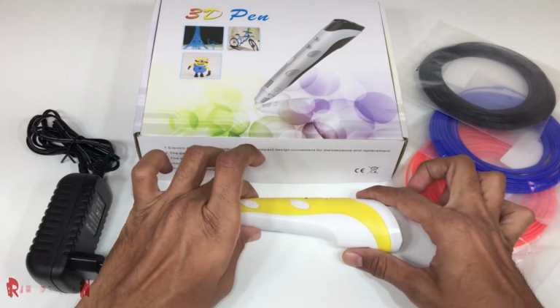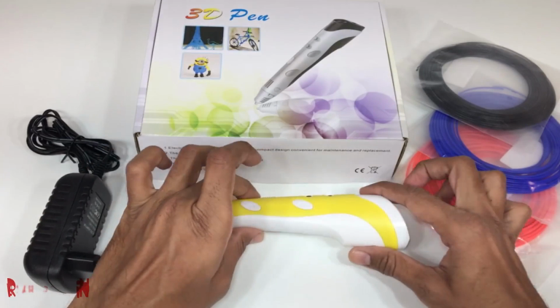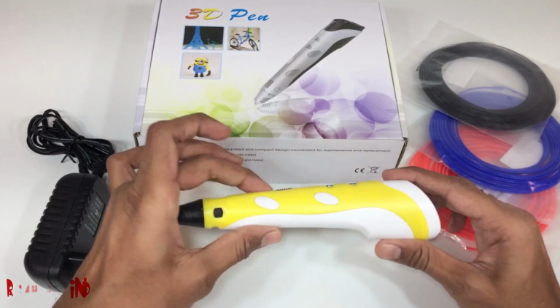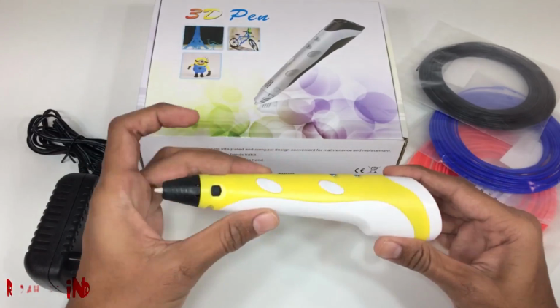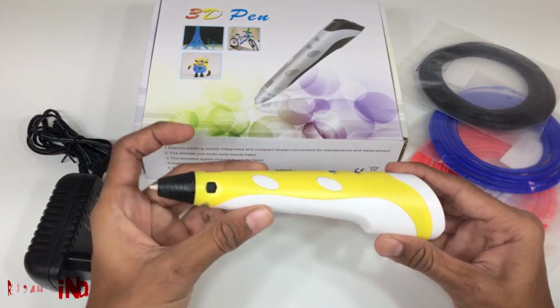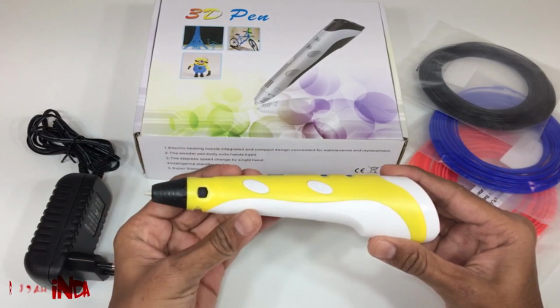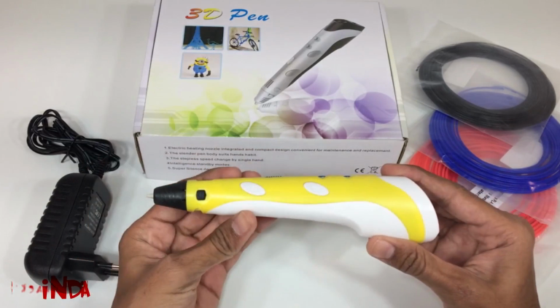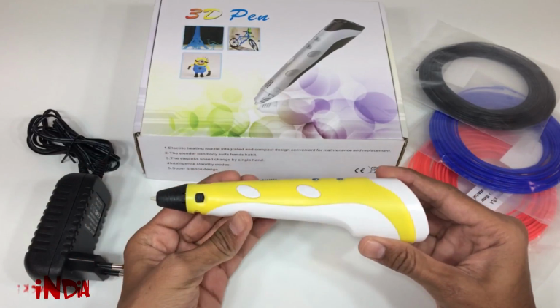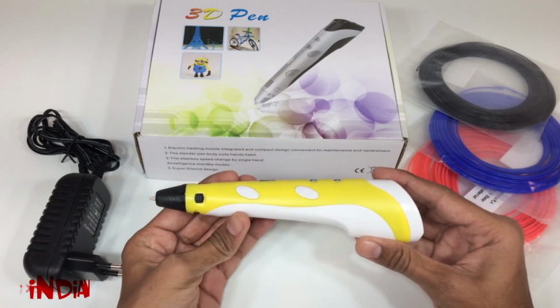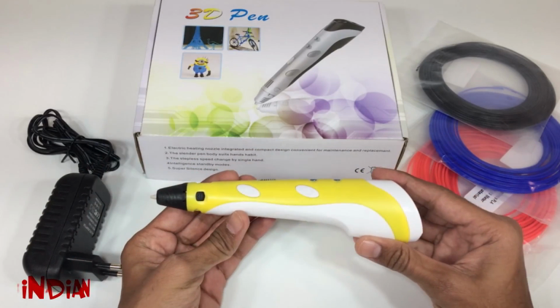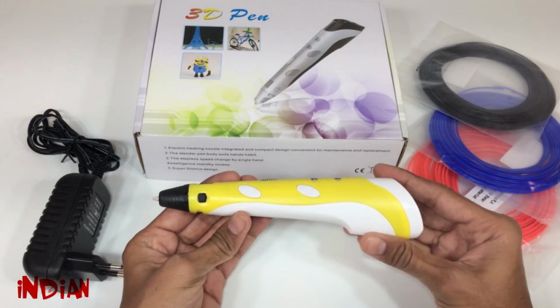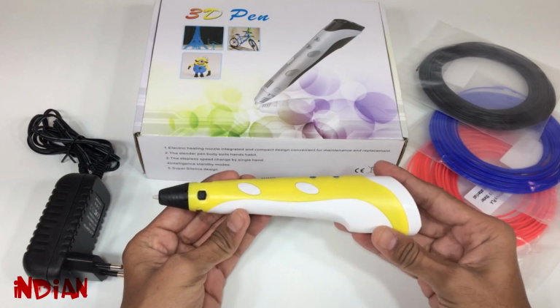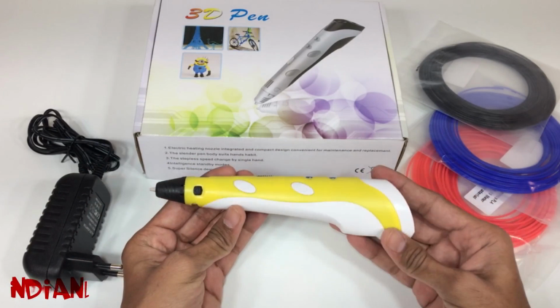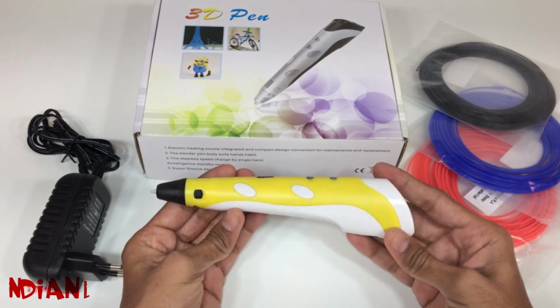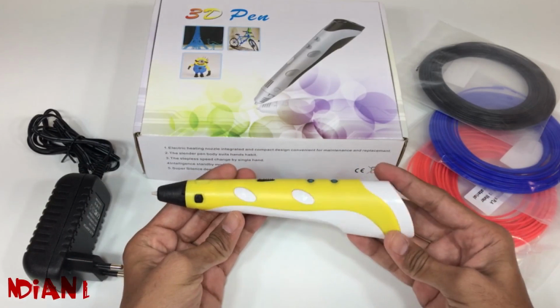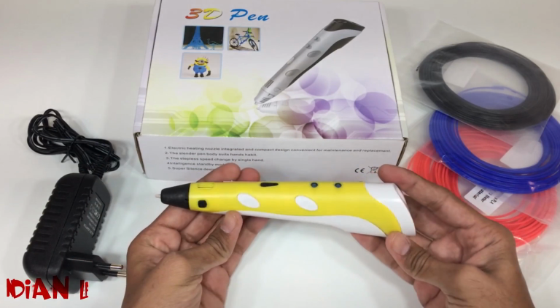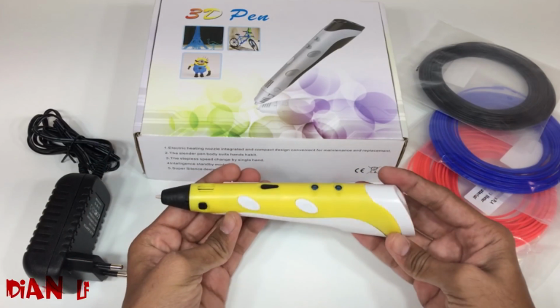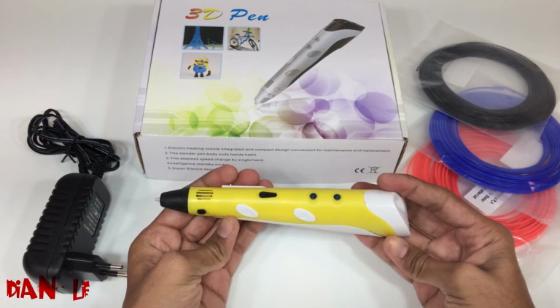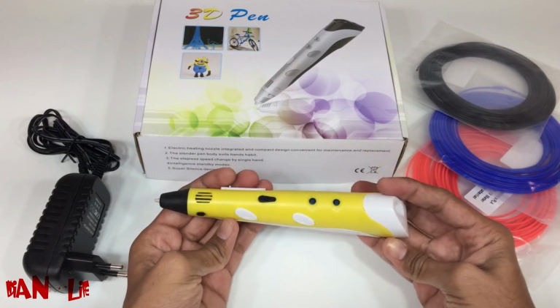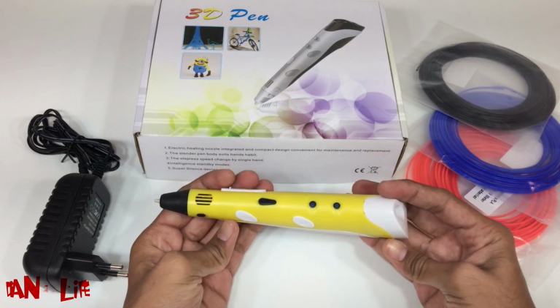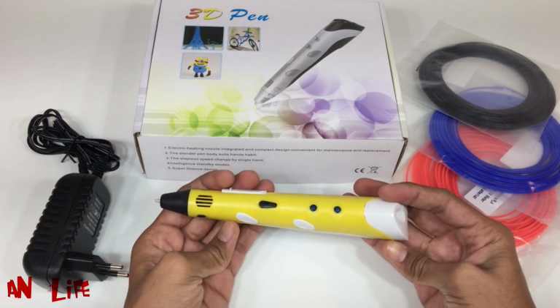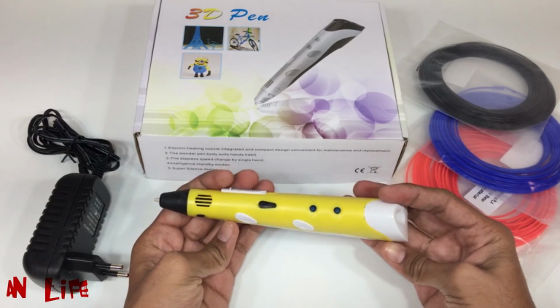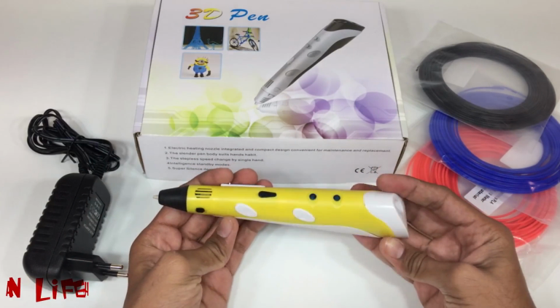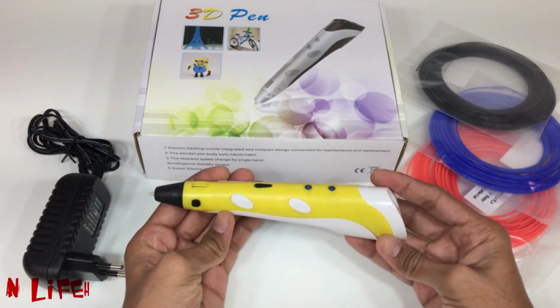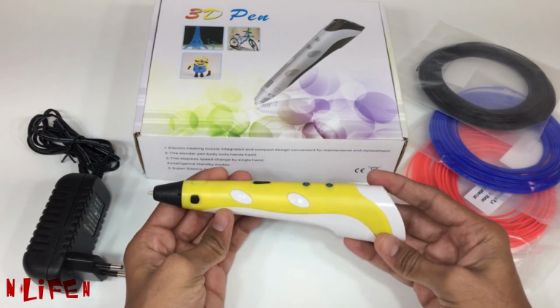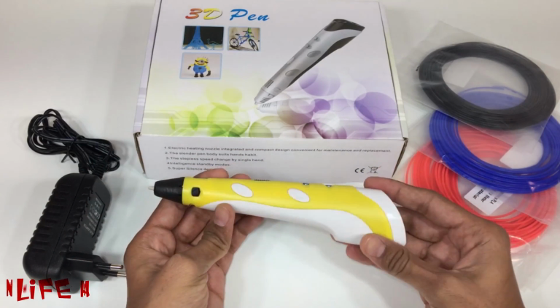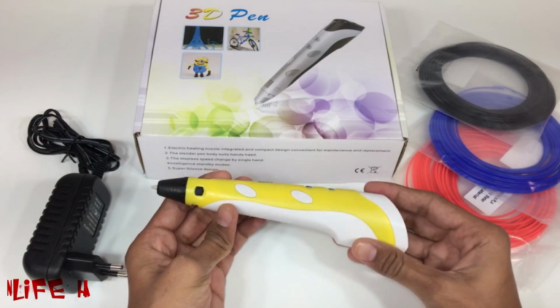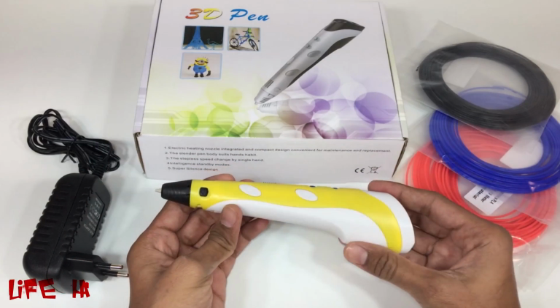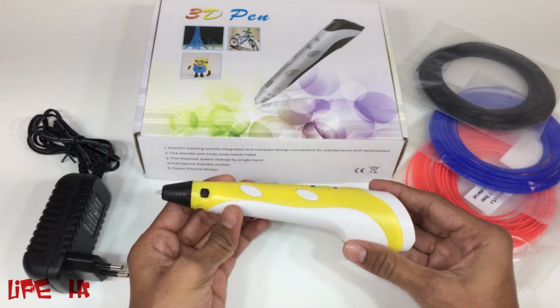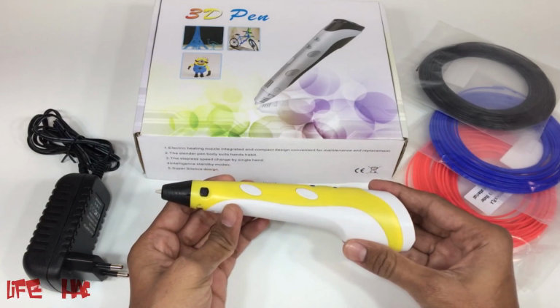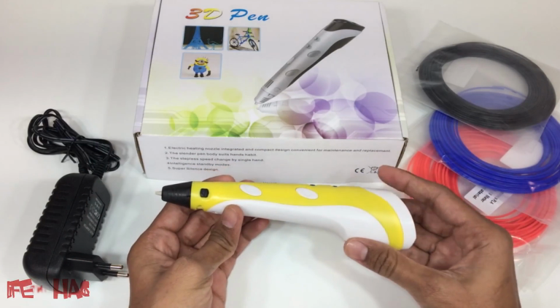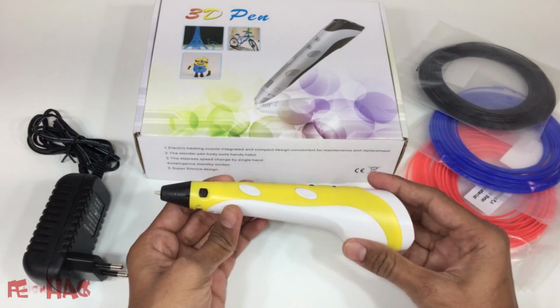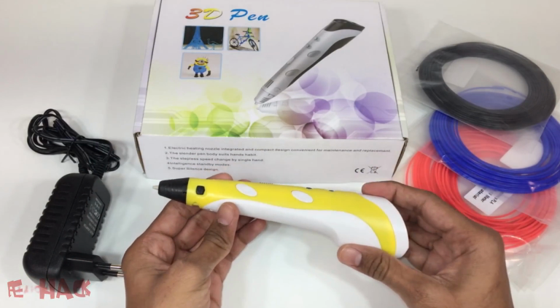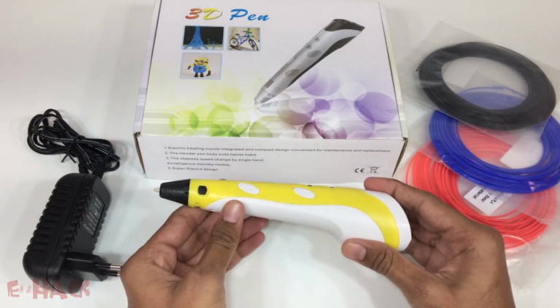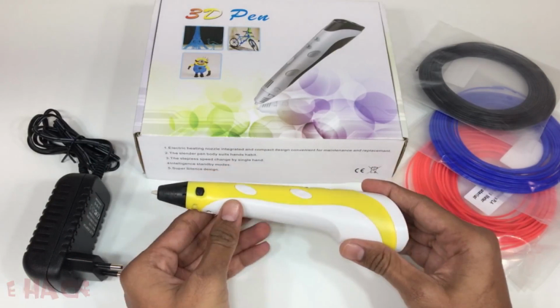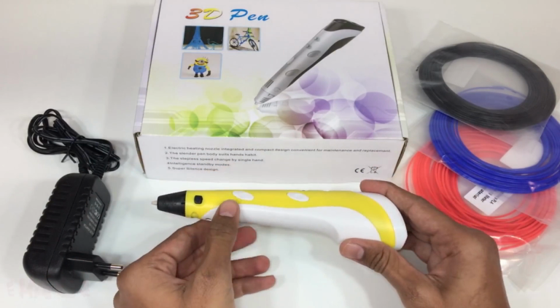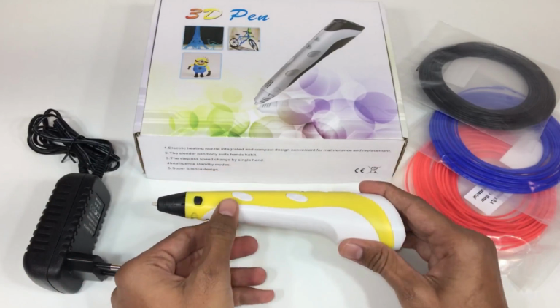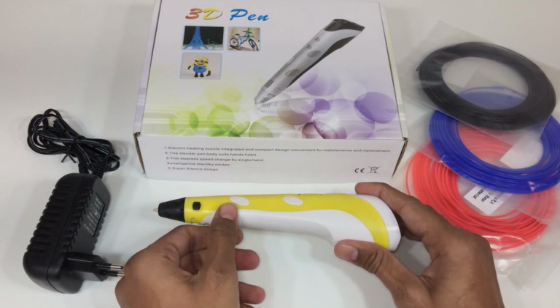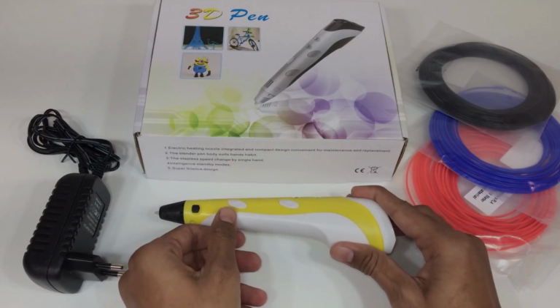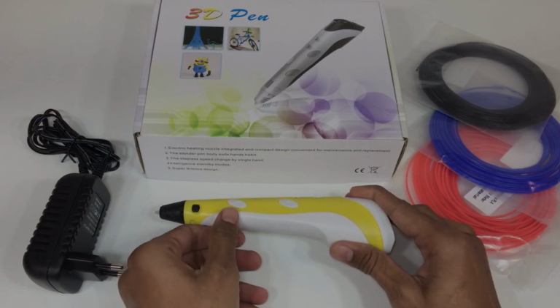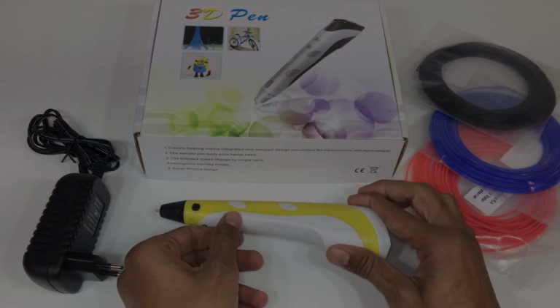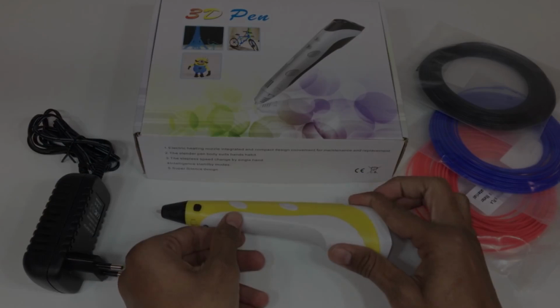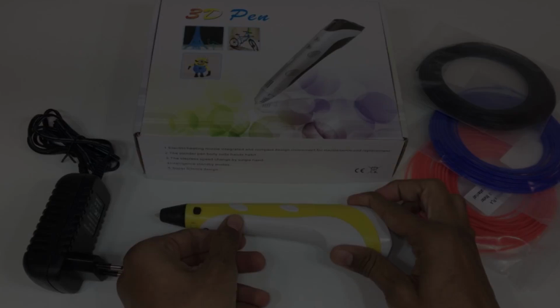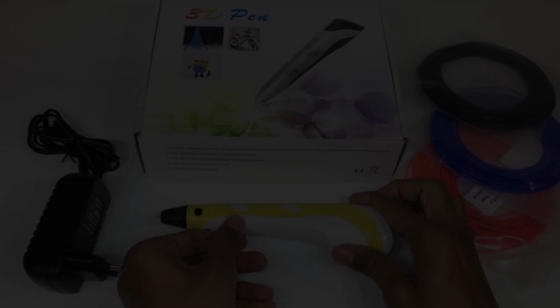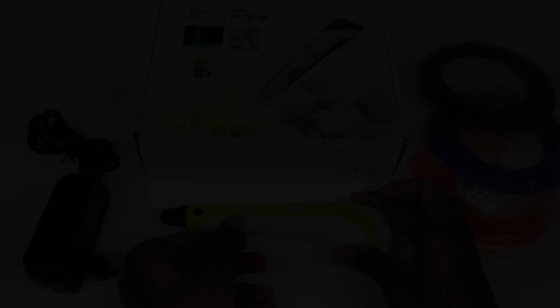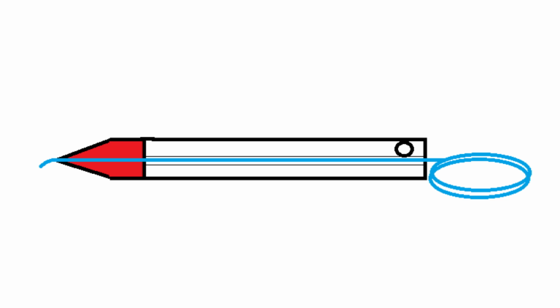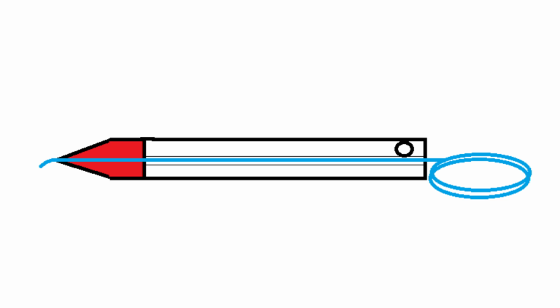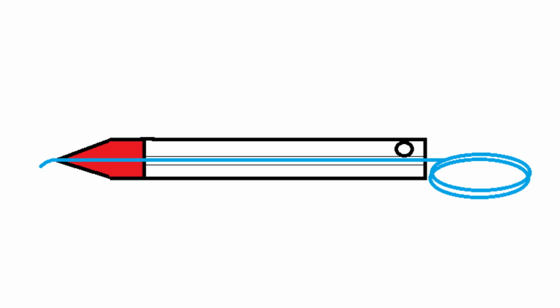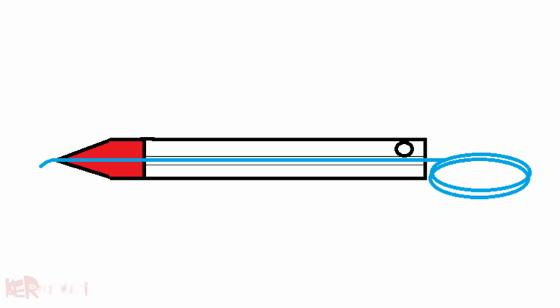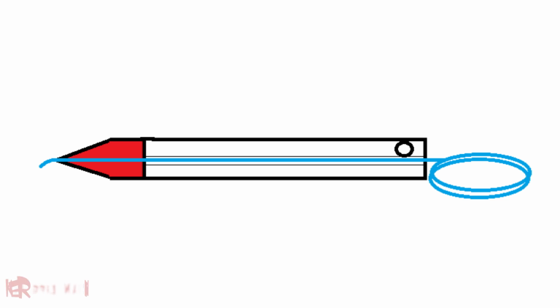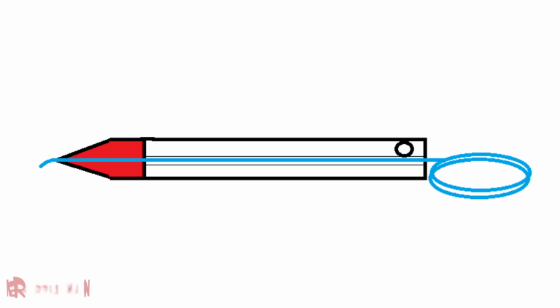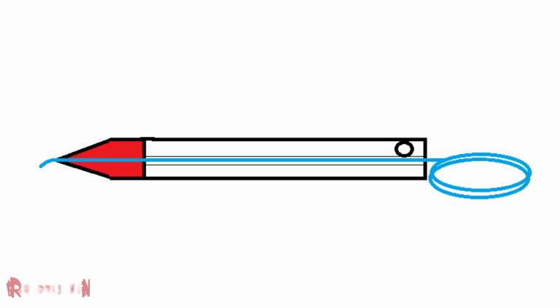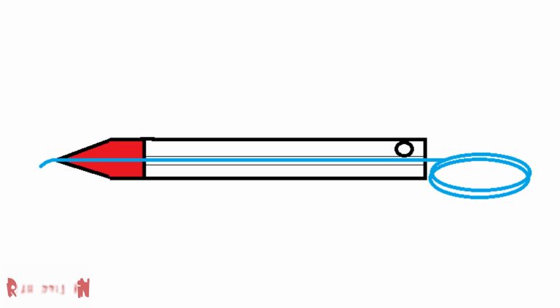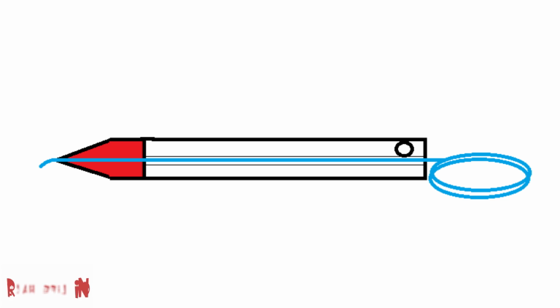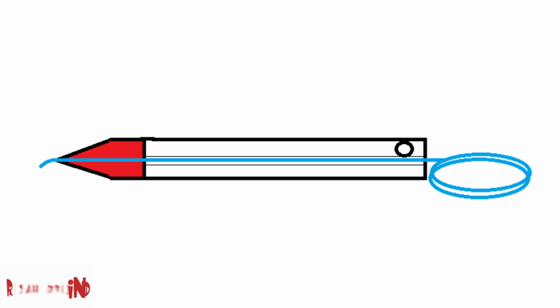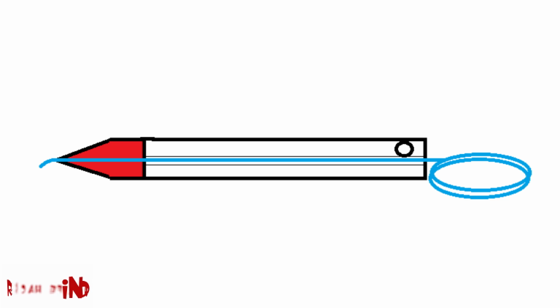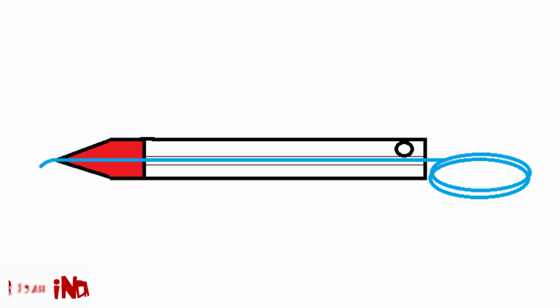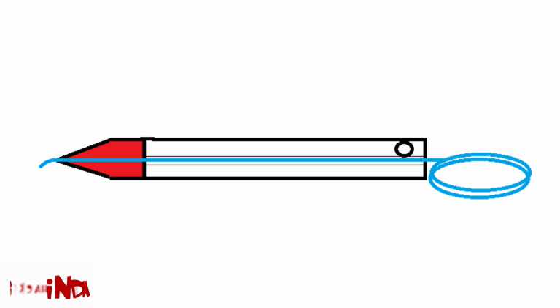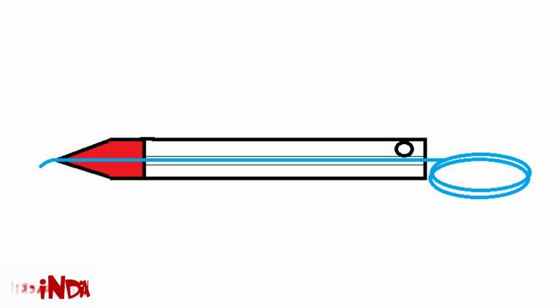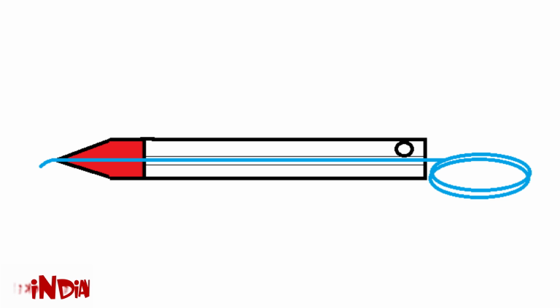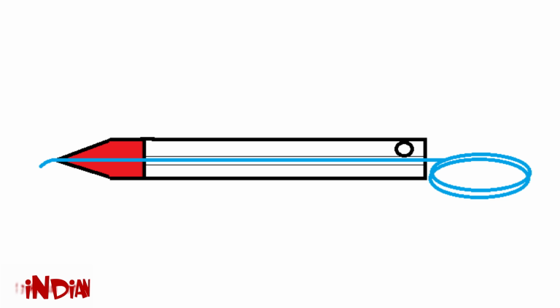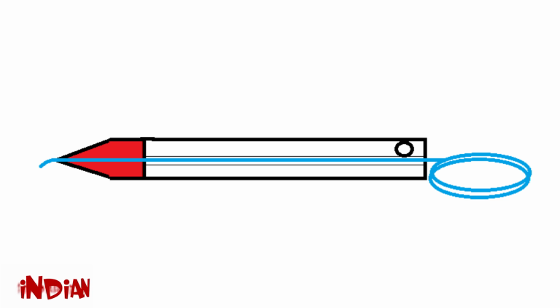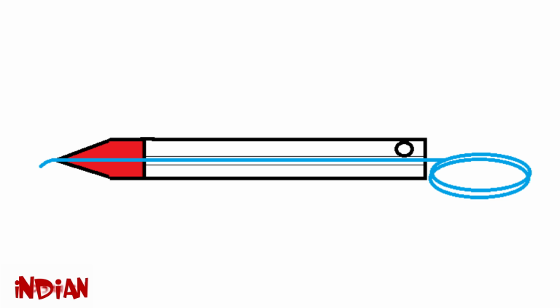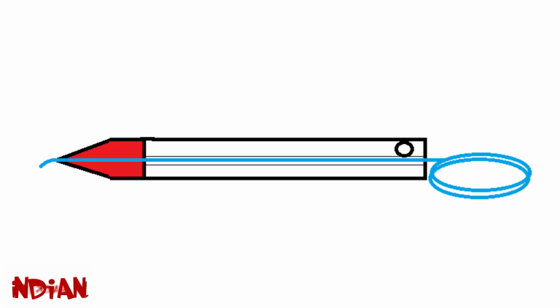Hey, this is Indian Life Hacker and today we are going to learn how the 3D pen actually works. This is the basic structure of a 3D pen.